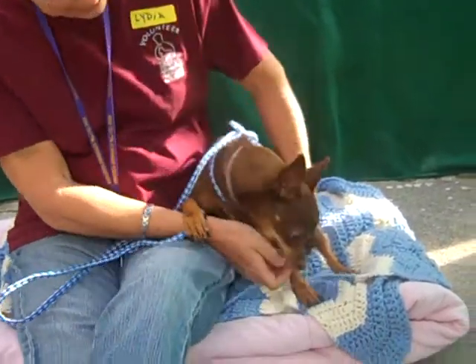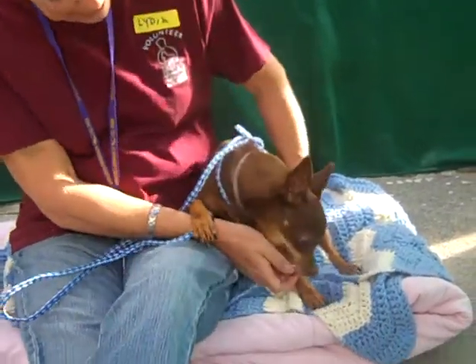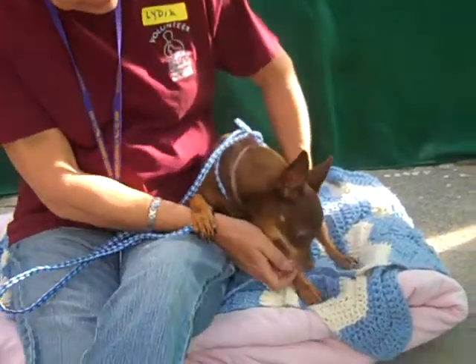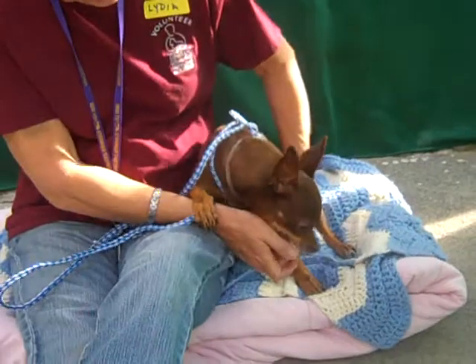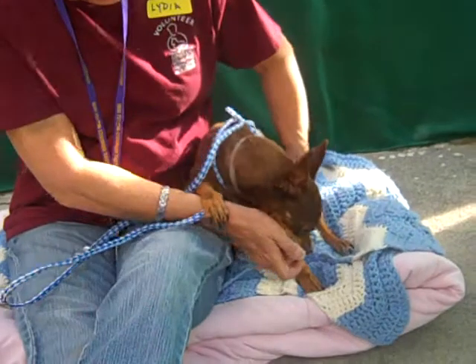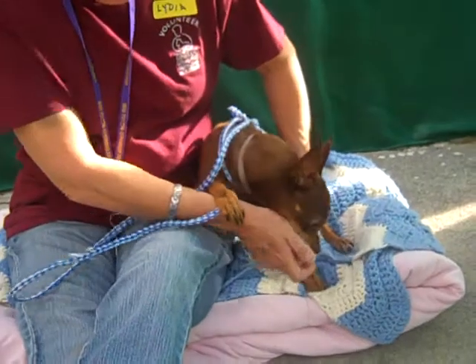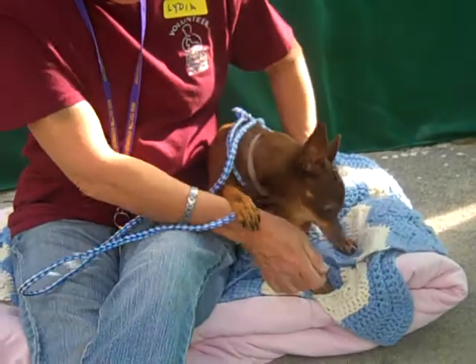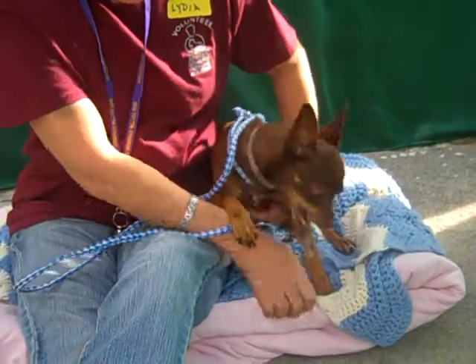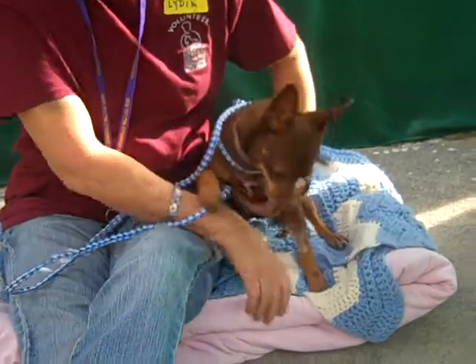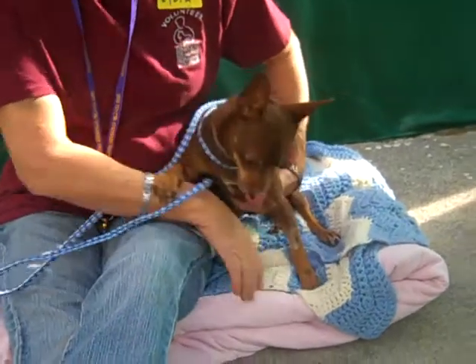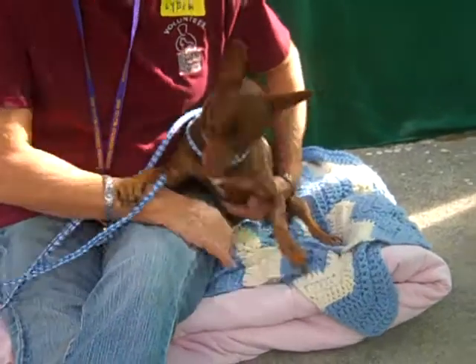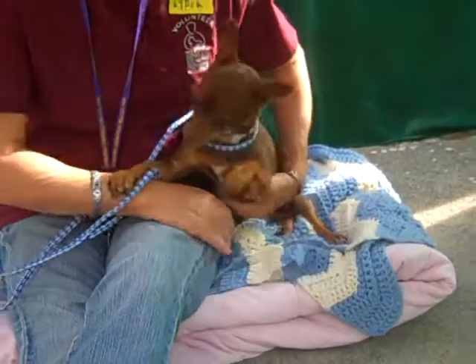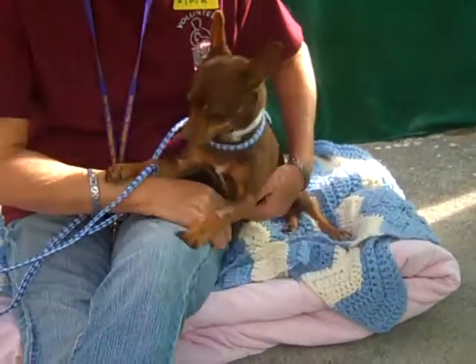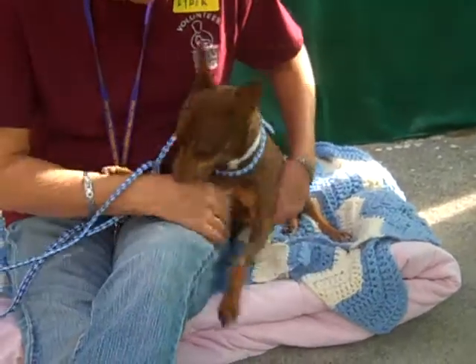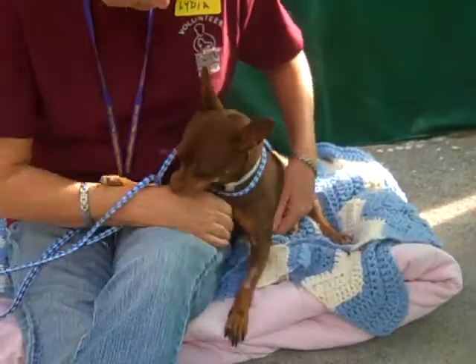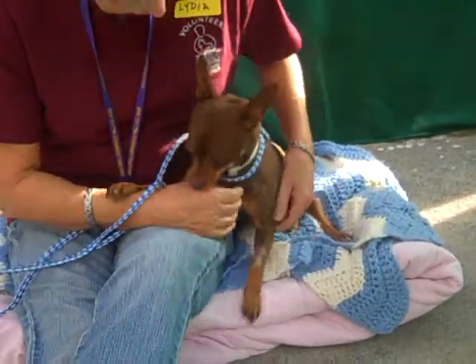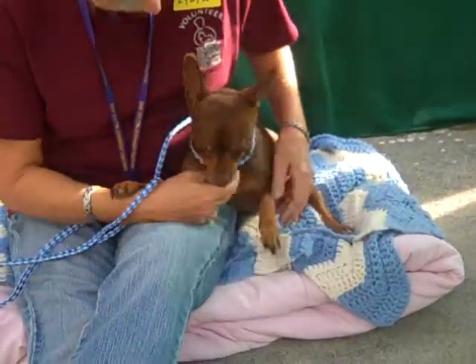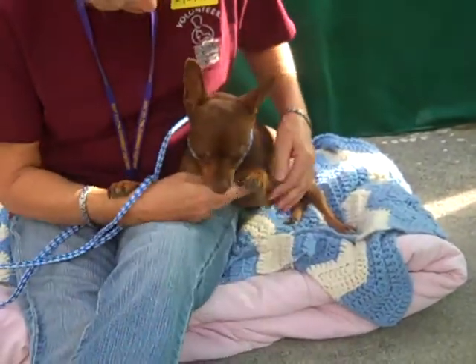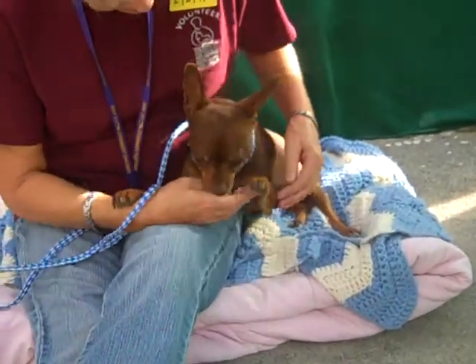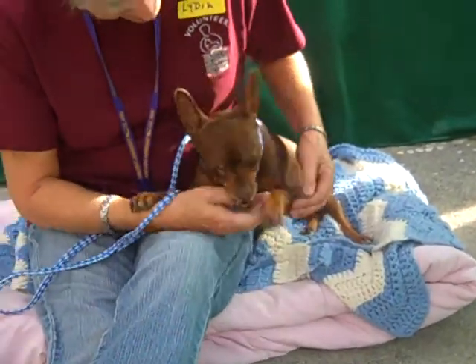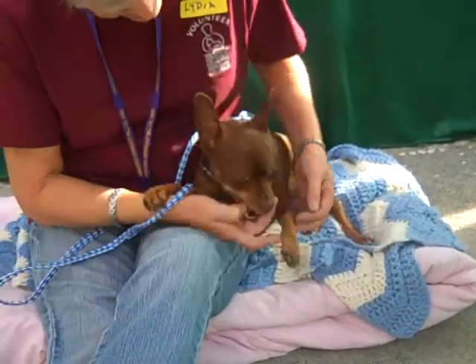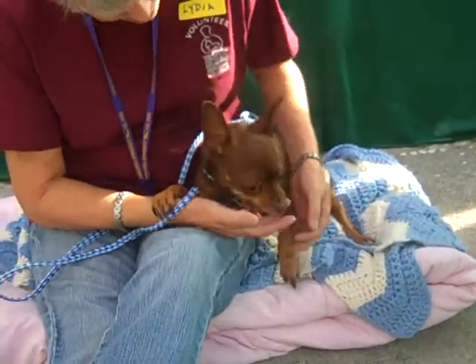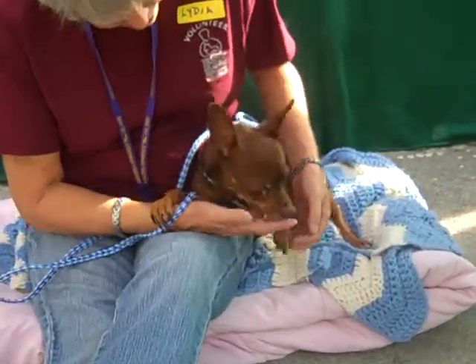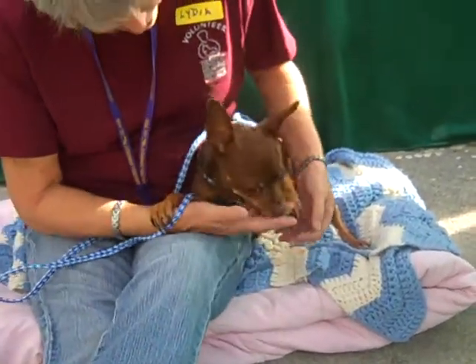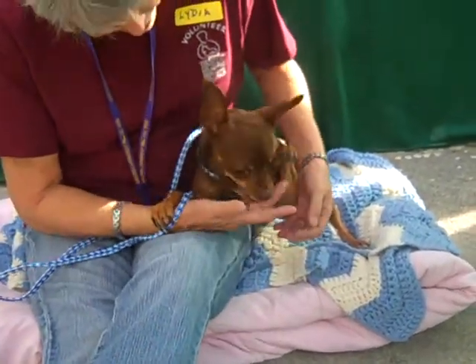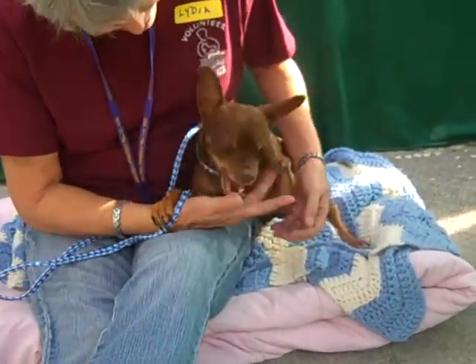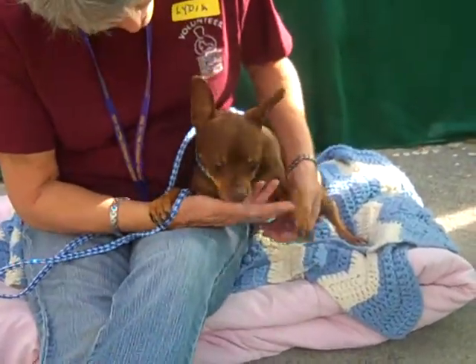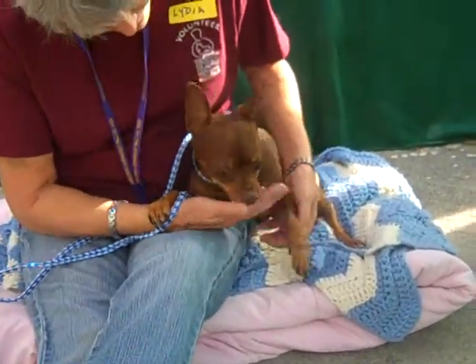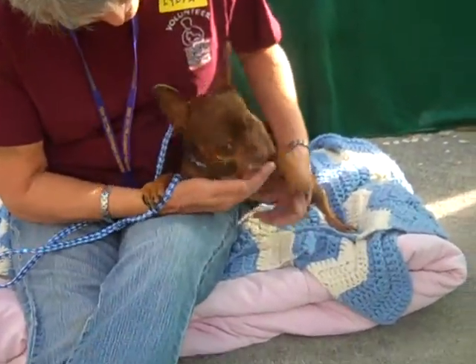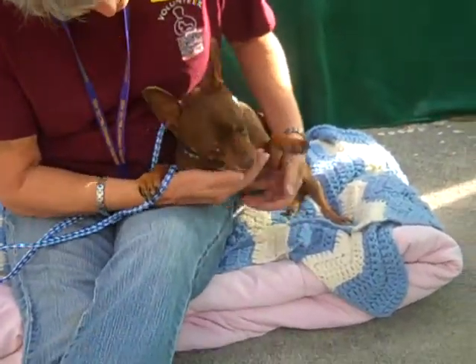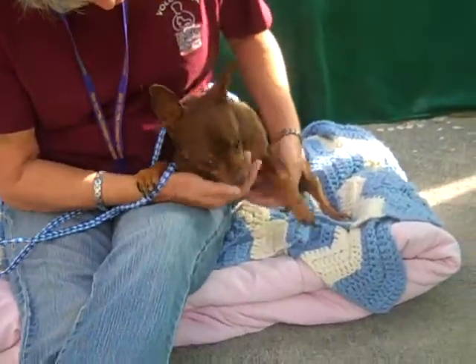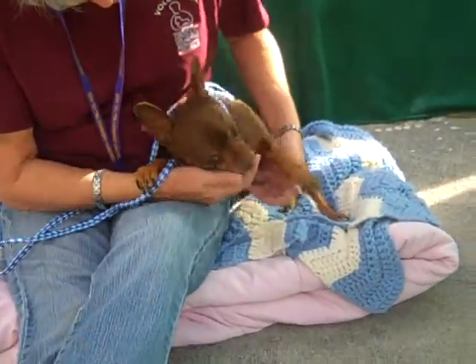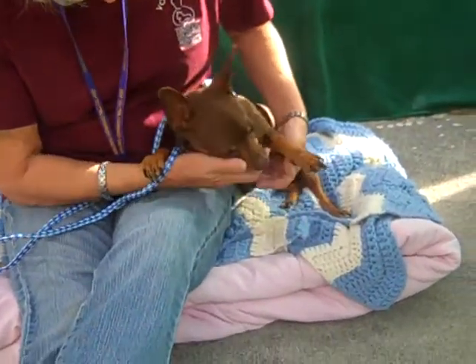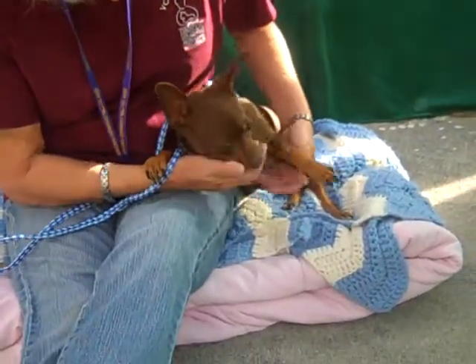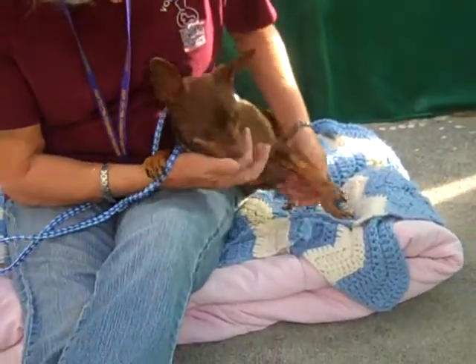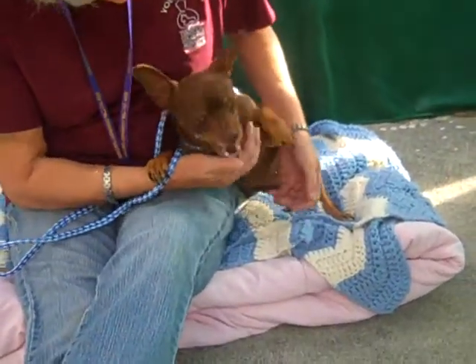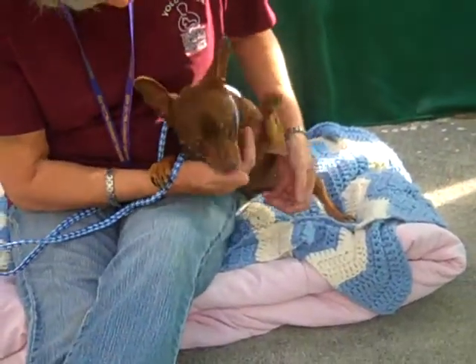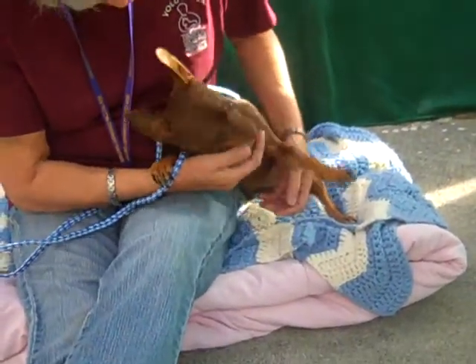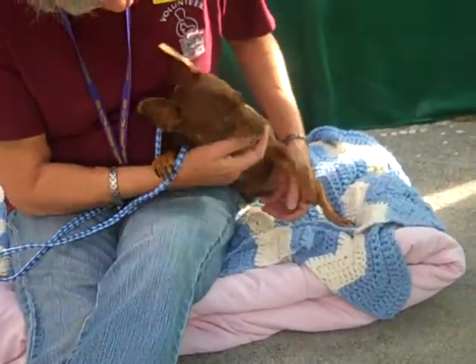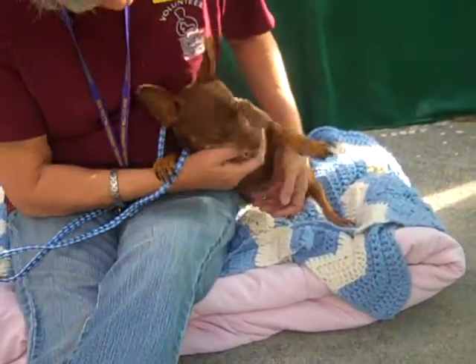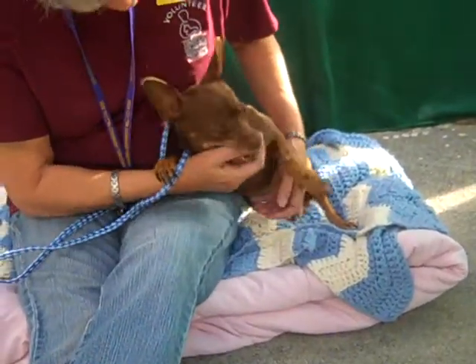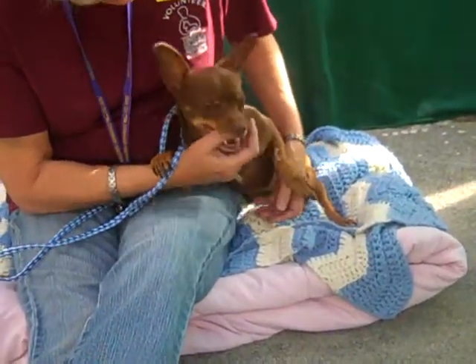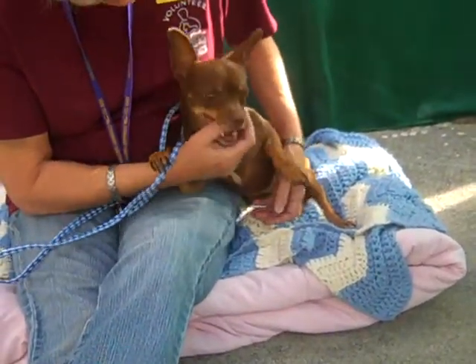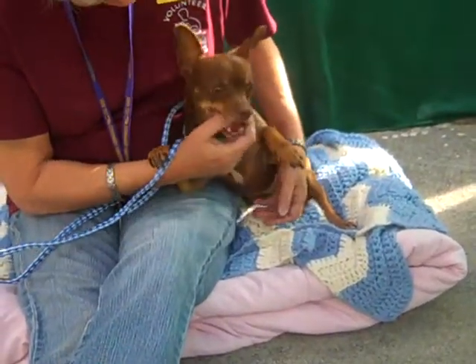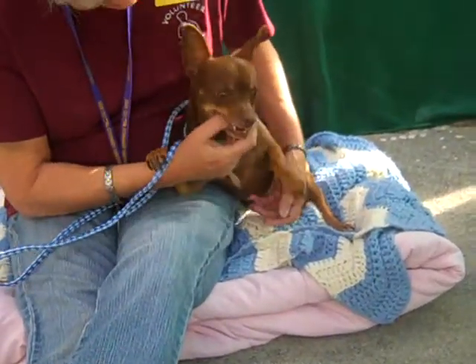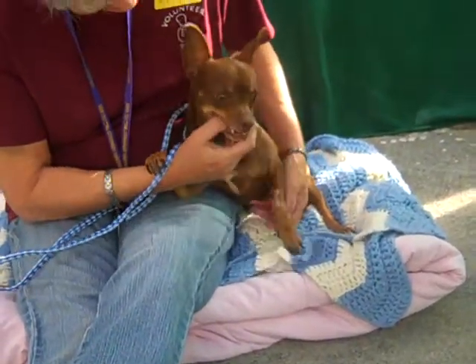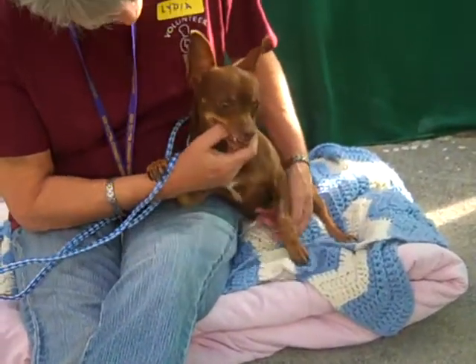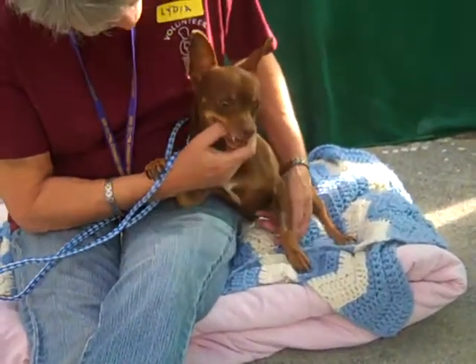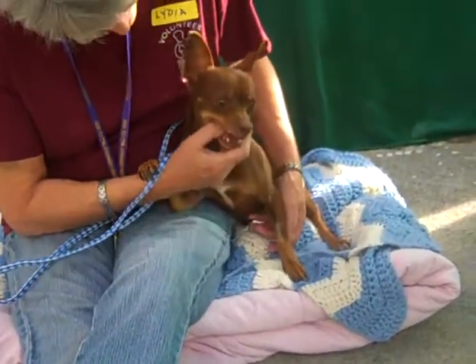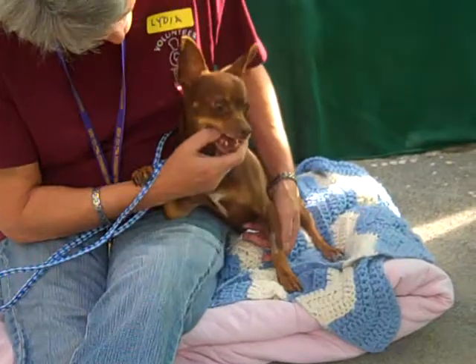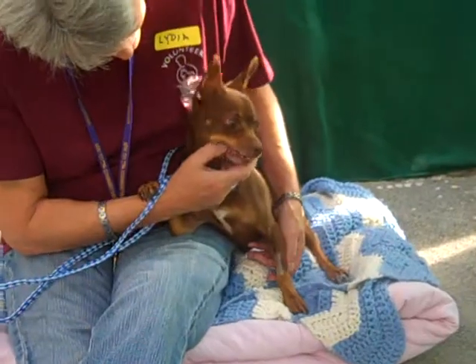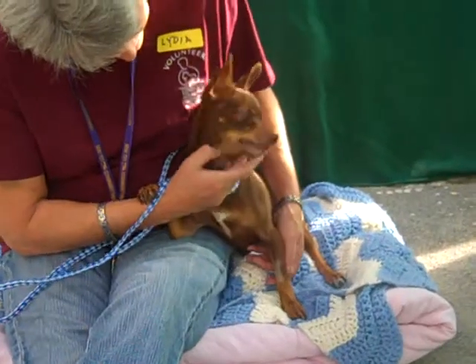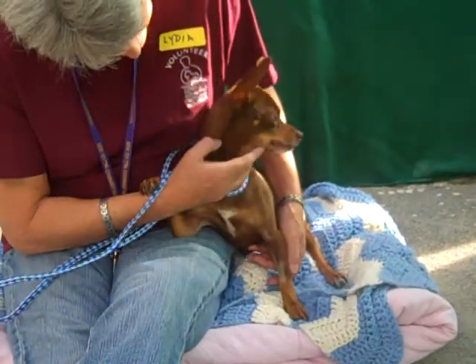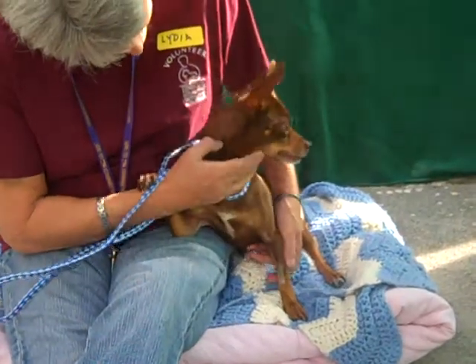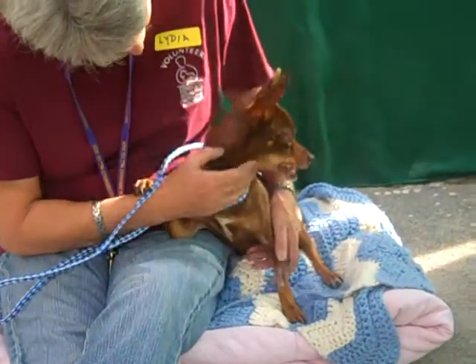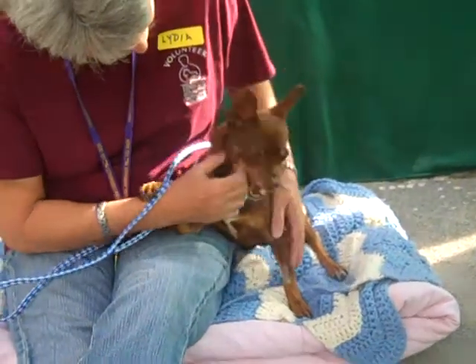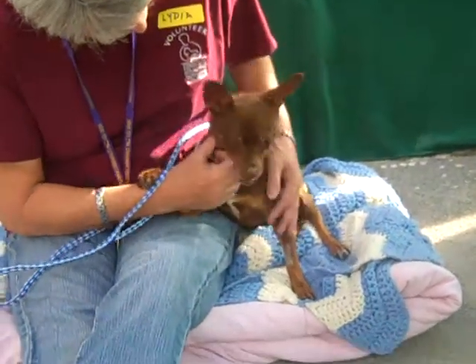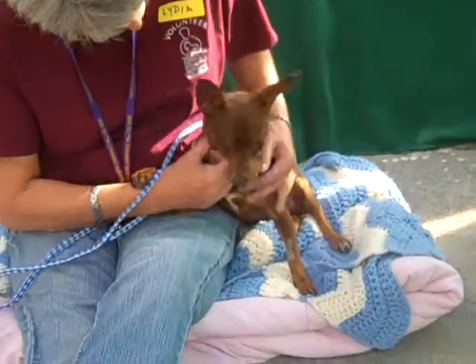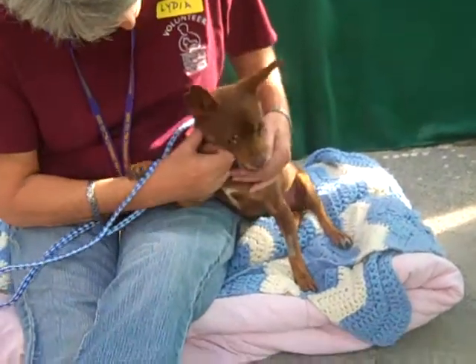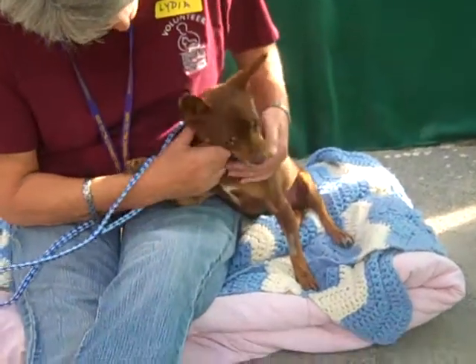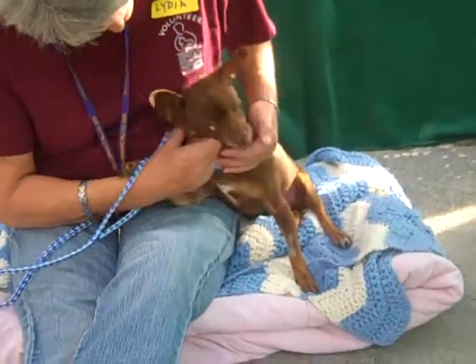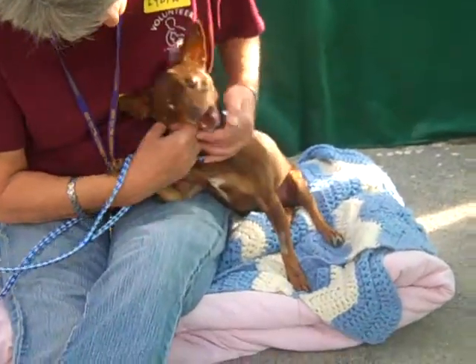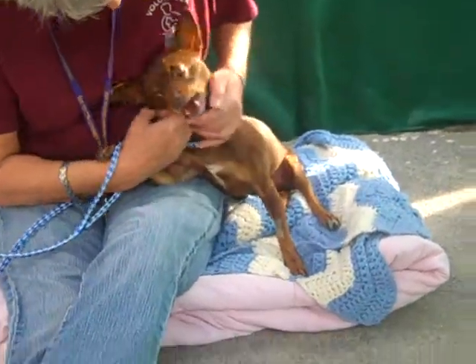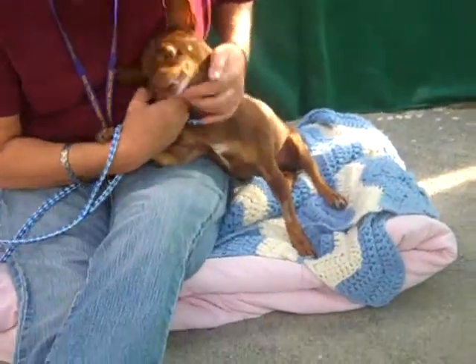She walks well on leash, shows signs that she's house-trained, gets along with other dogs, and is just a well-mannered girl.